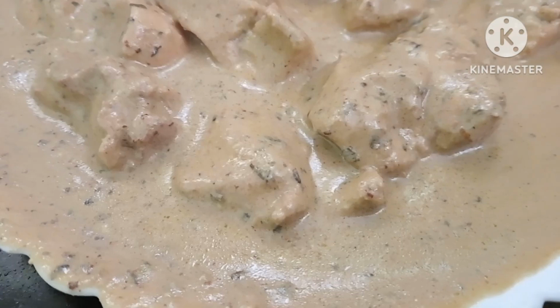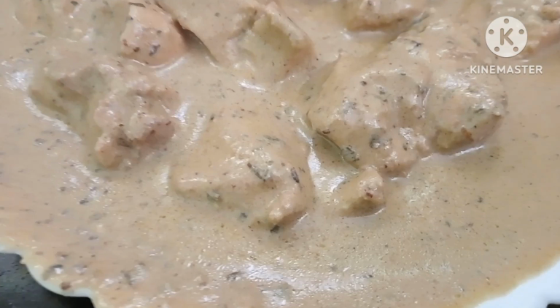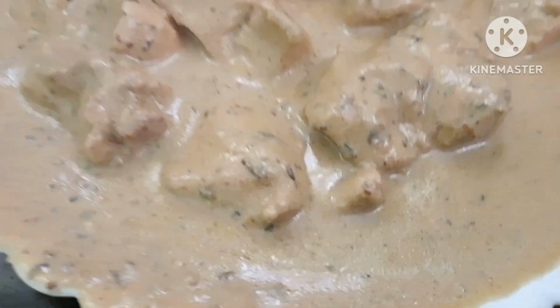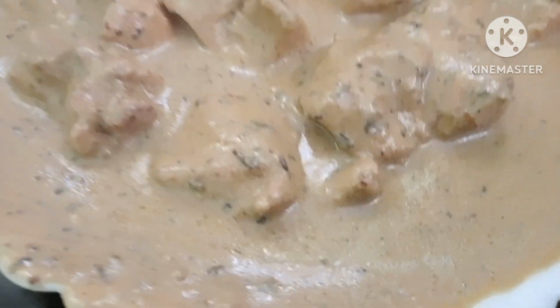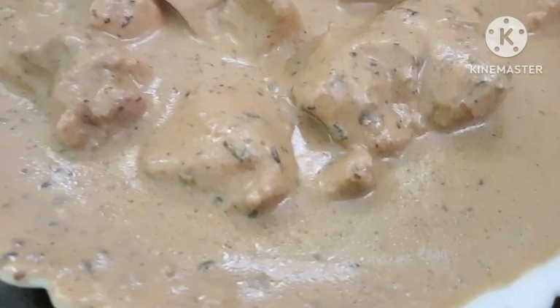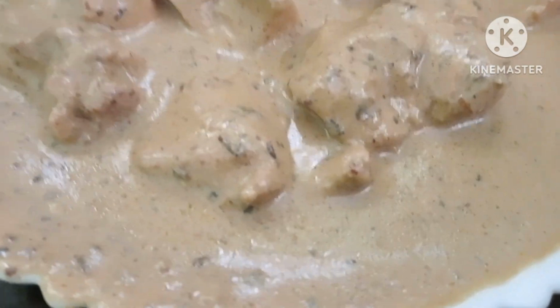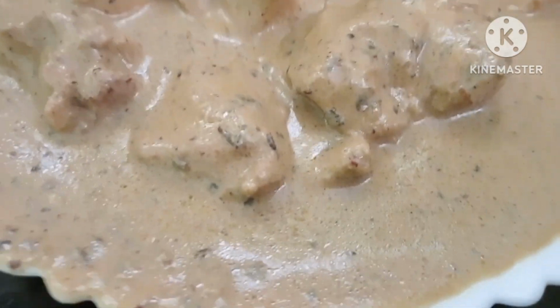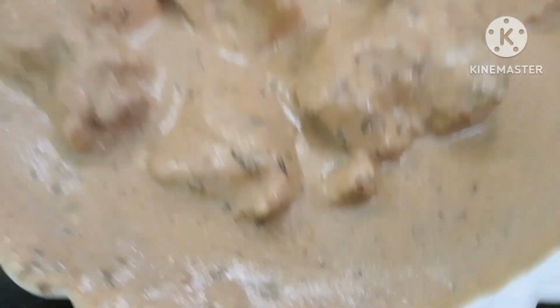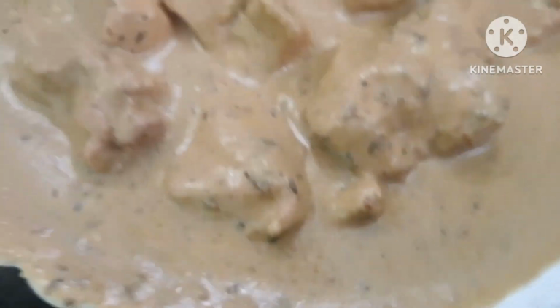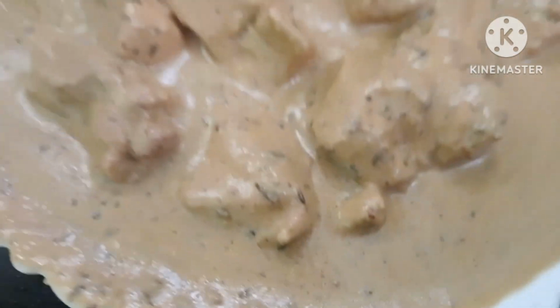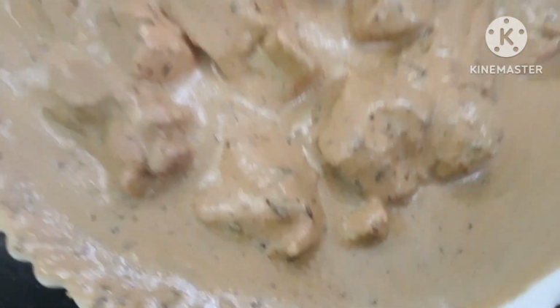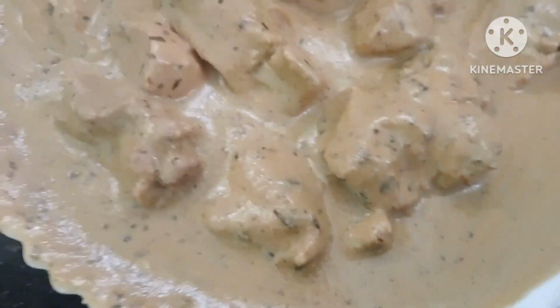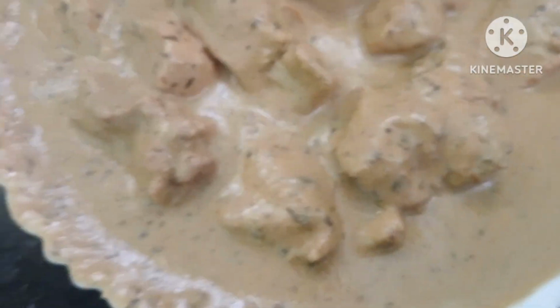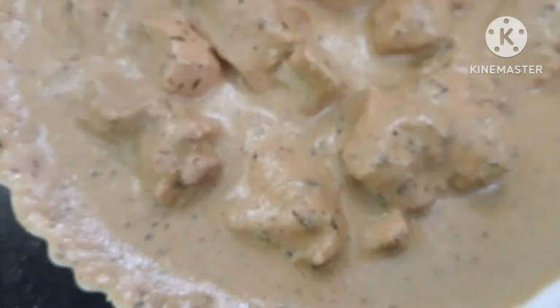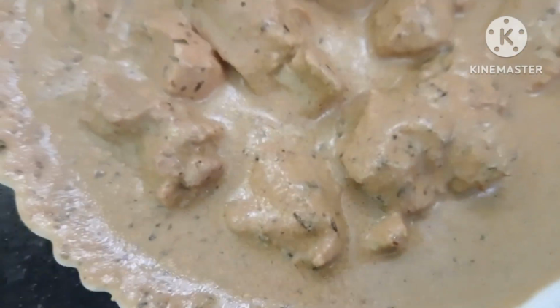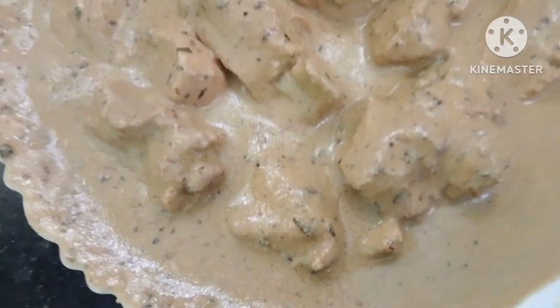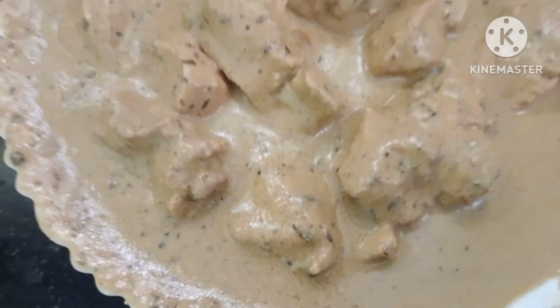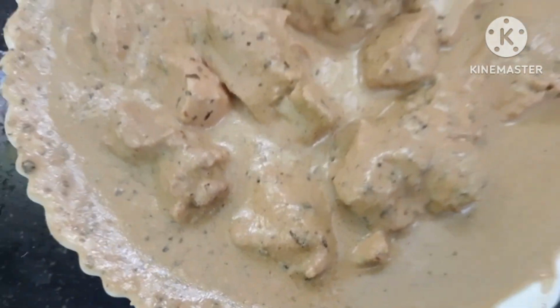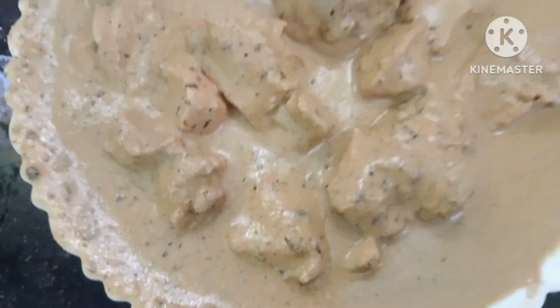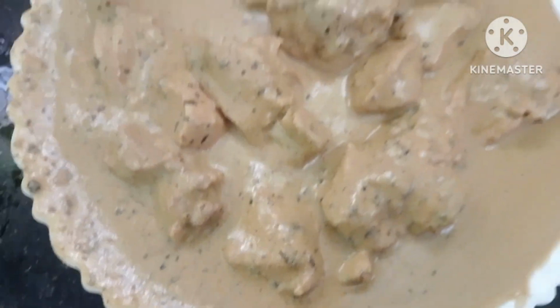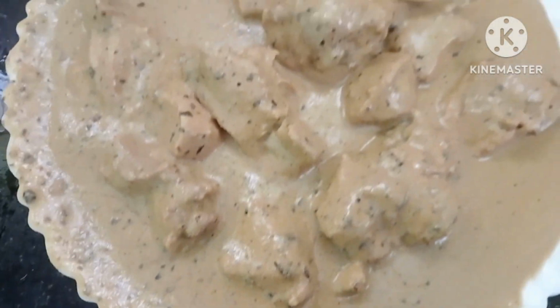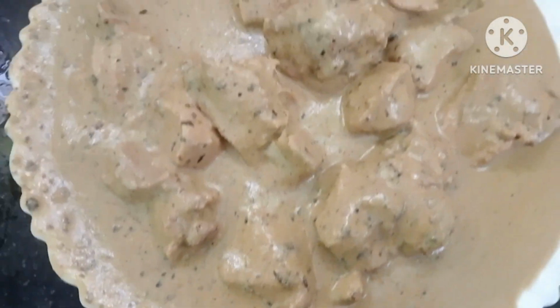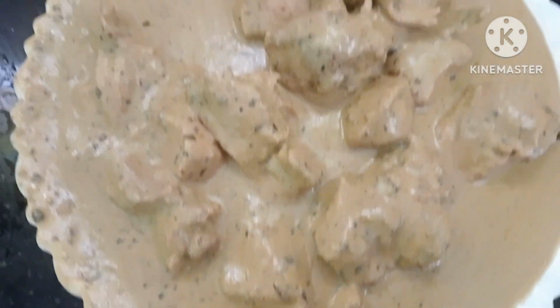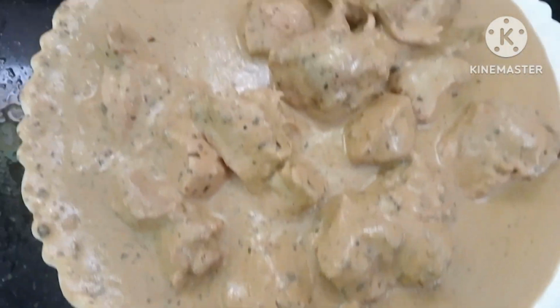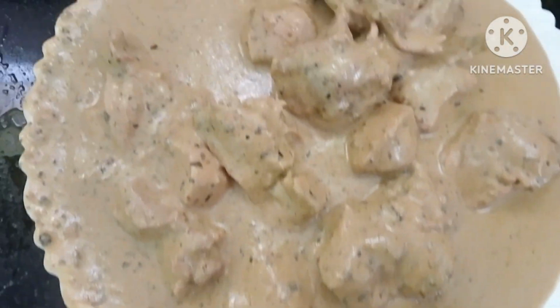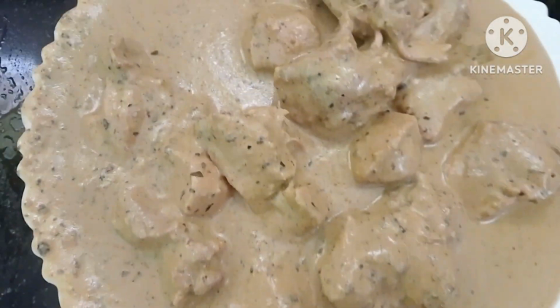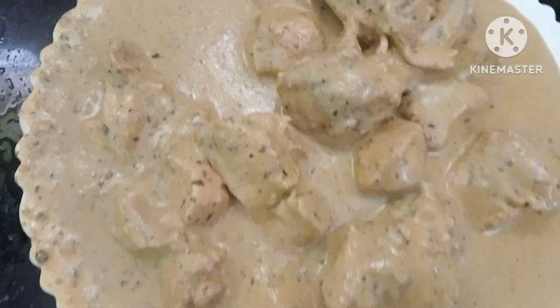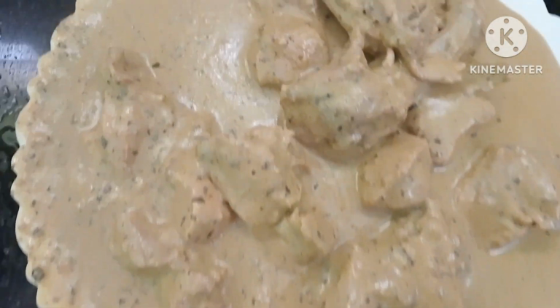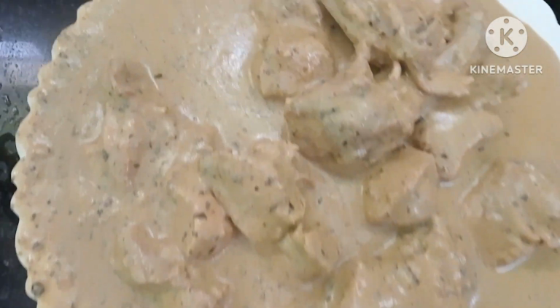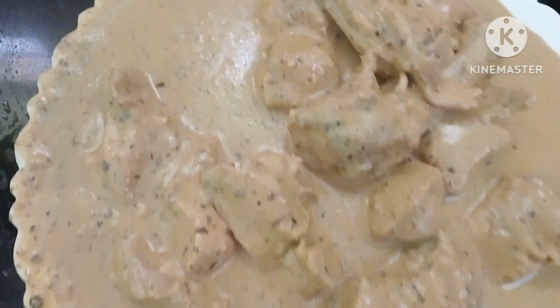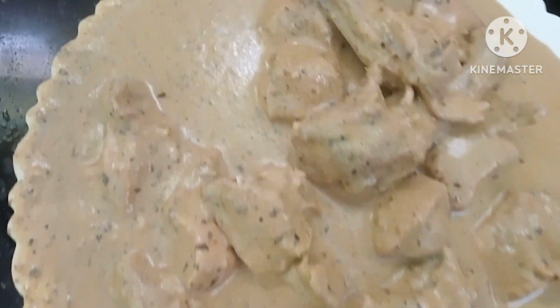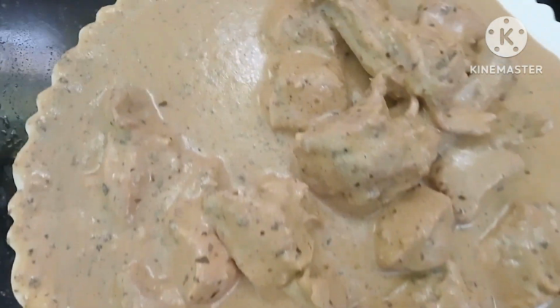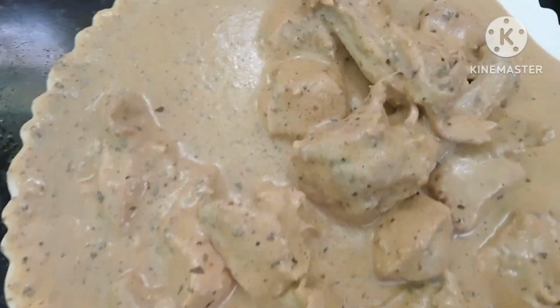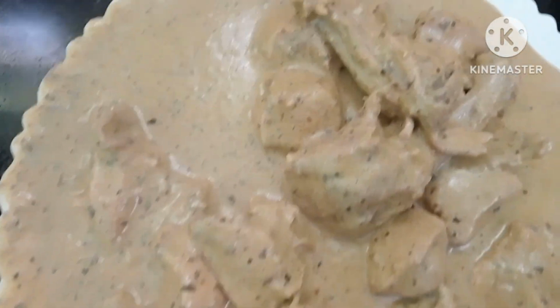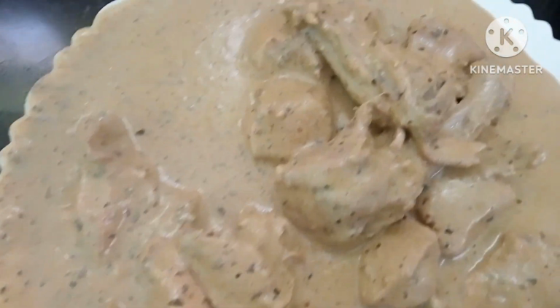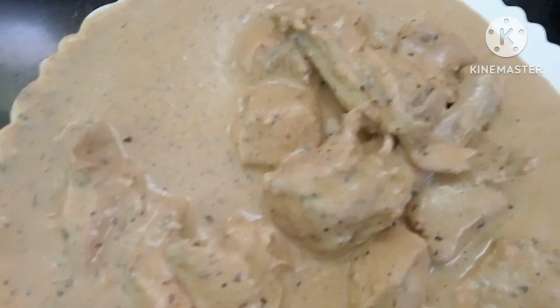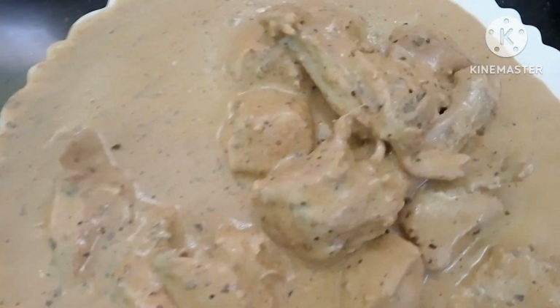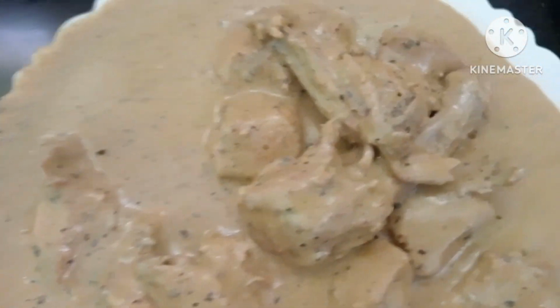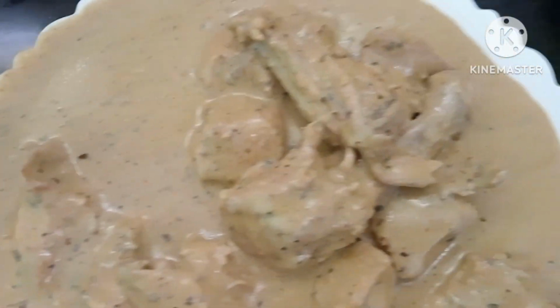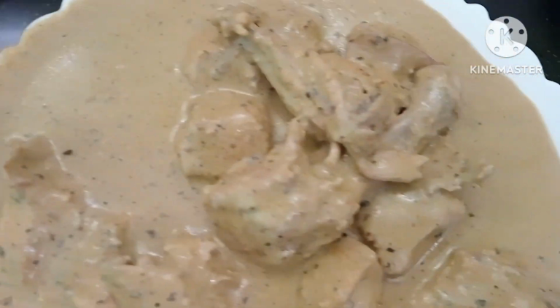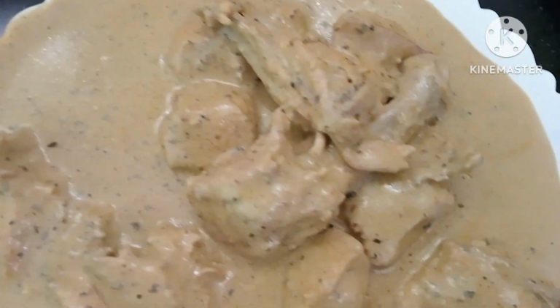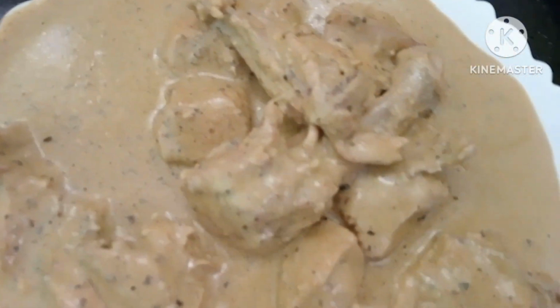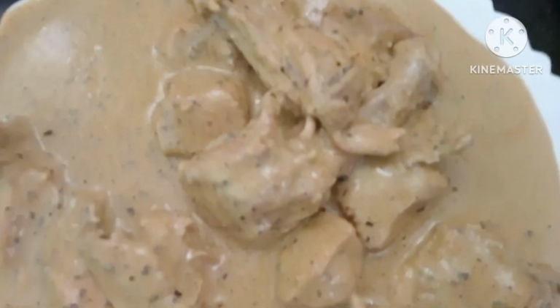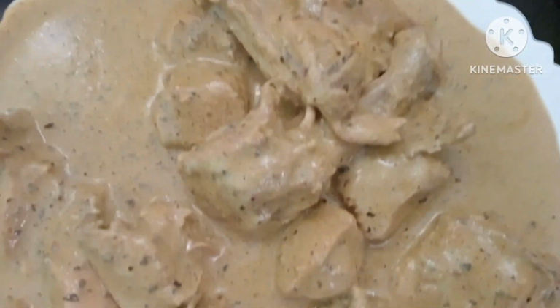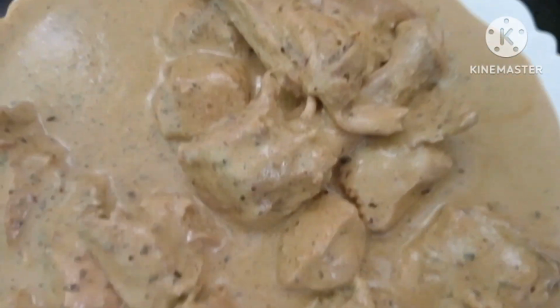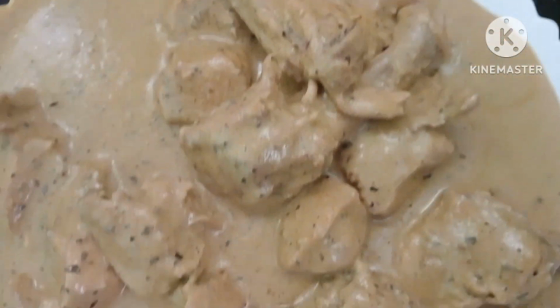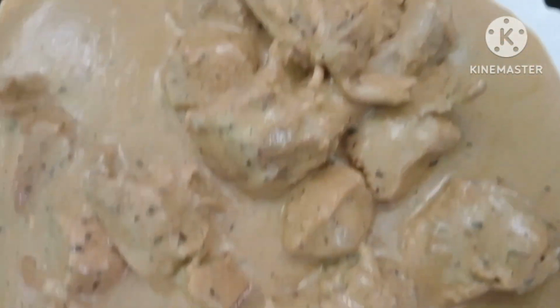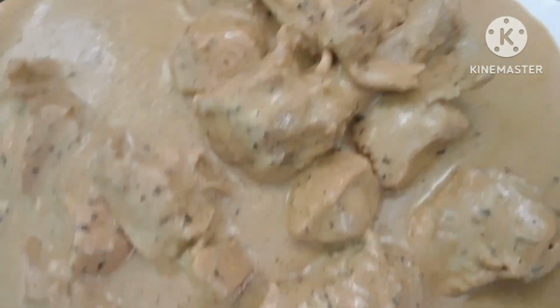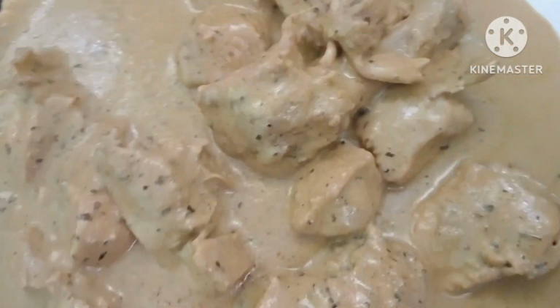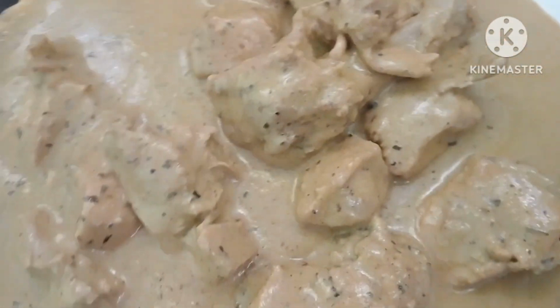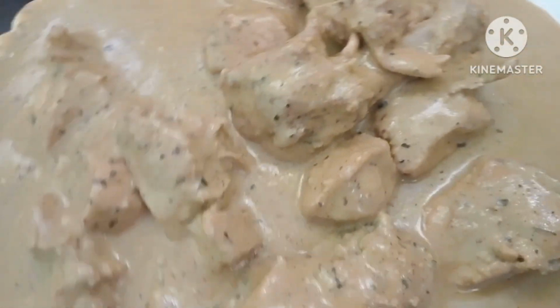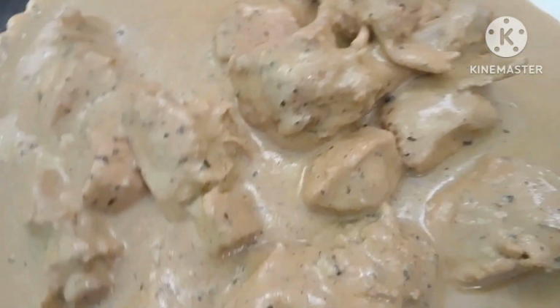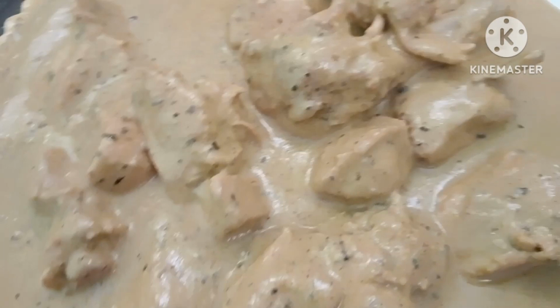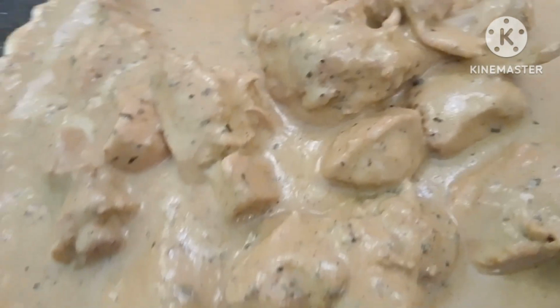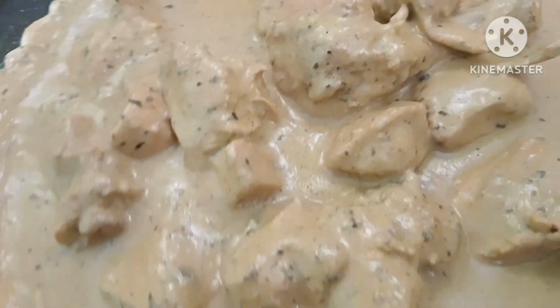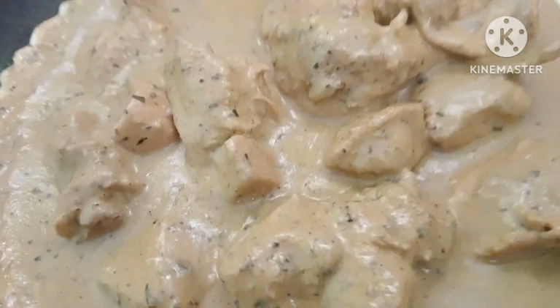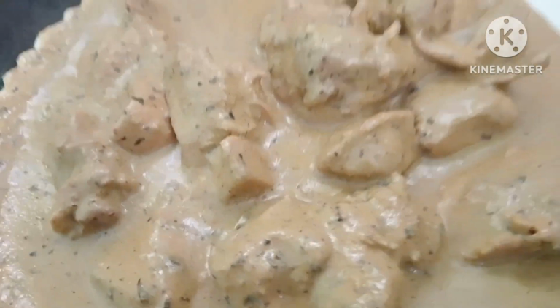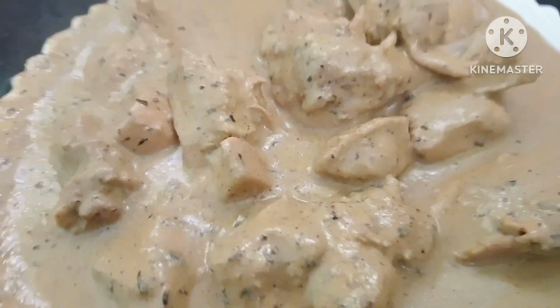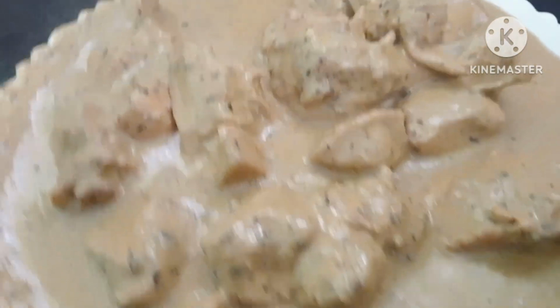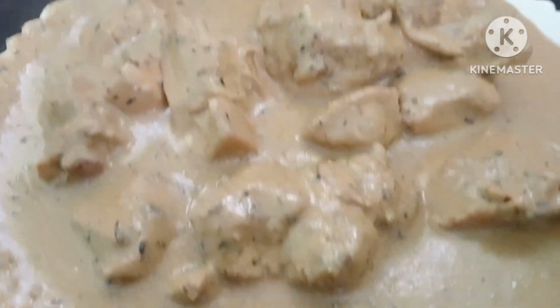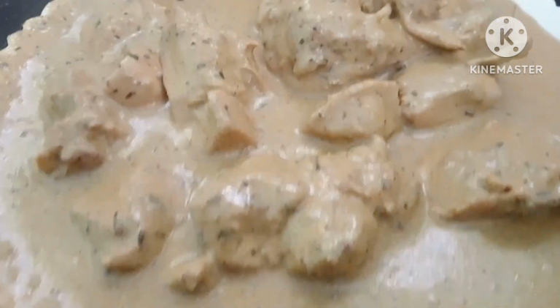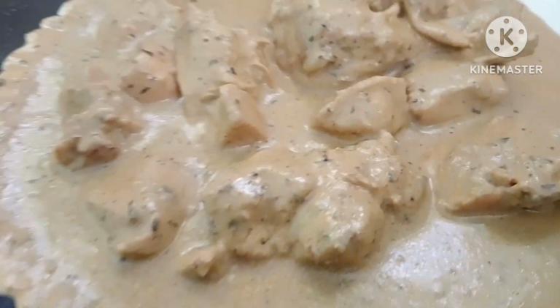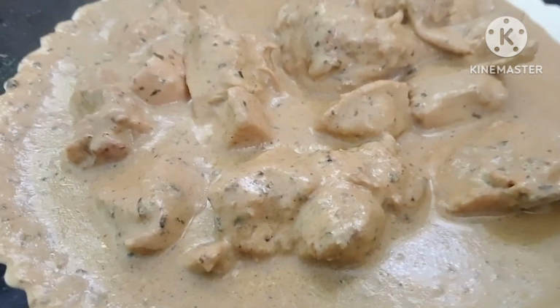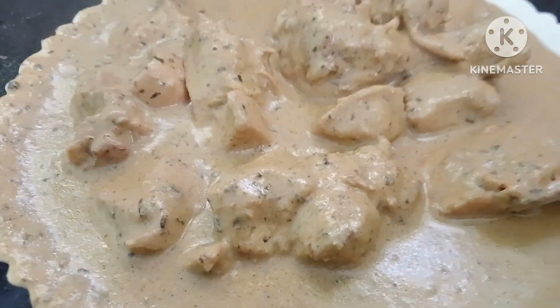Hi friends, welcome back to my channel. Hello and welcome. Today, we have an Afghani chicken recipe.